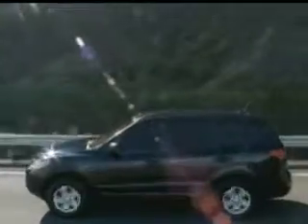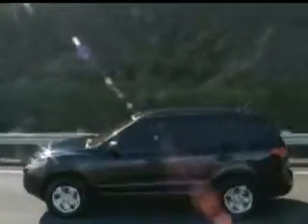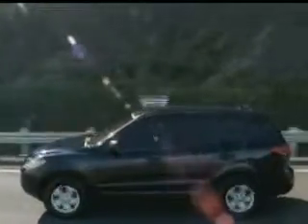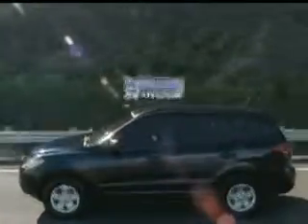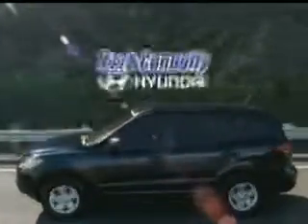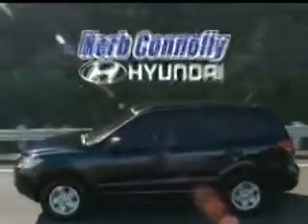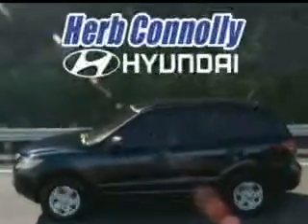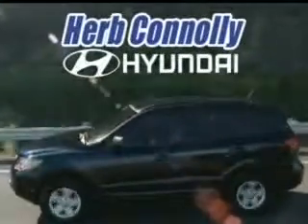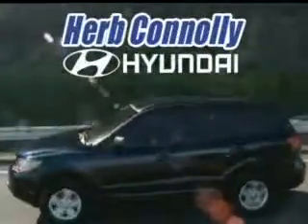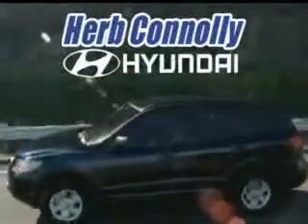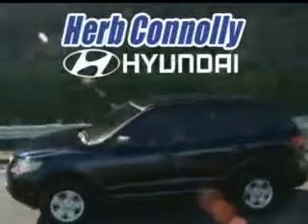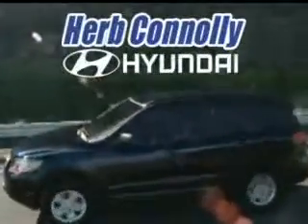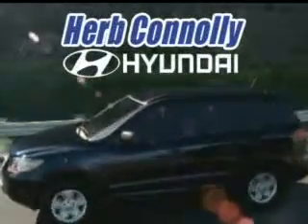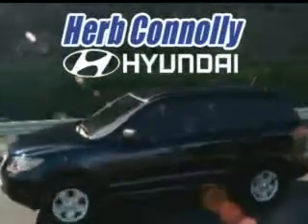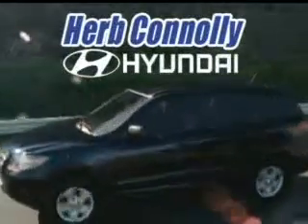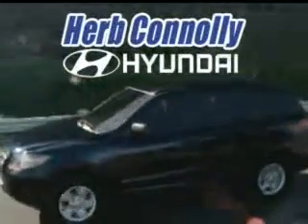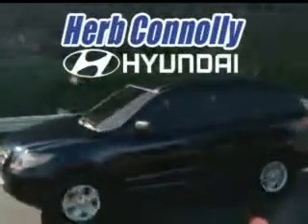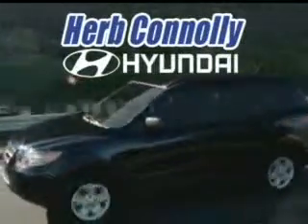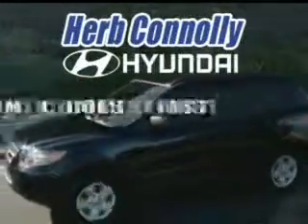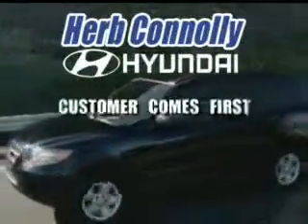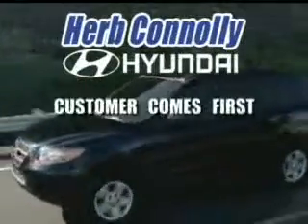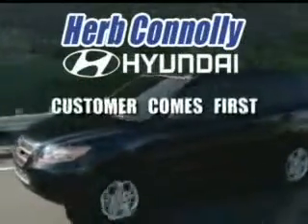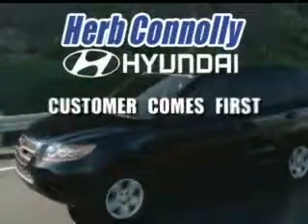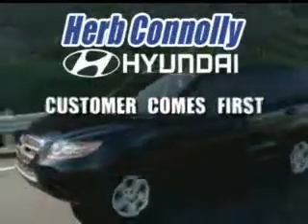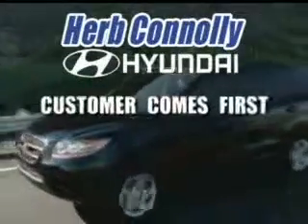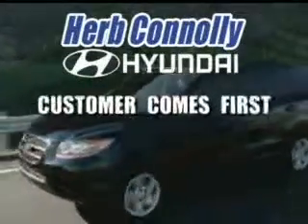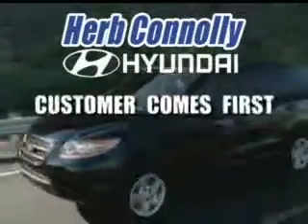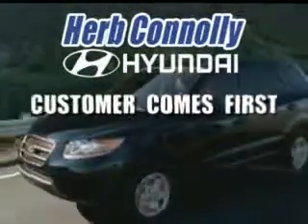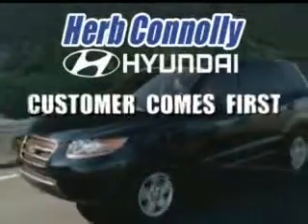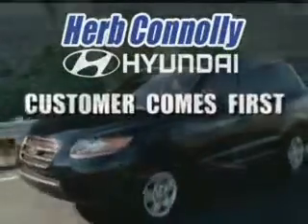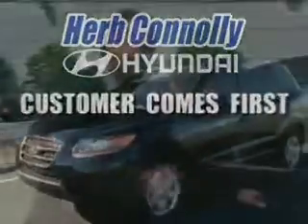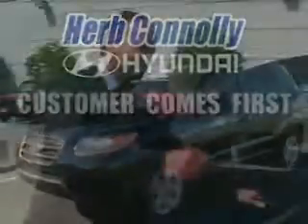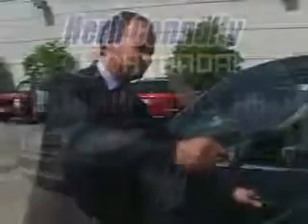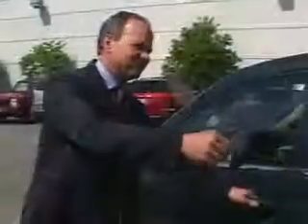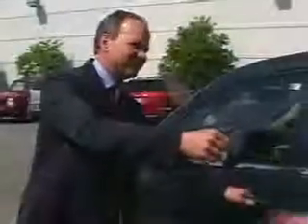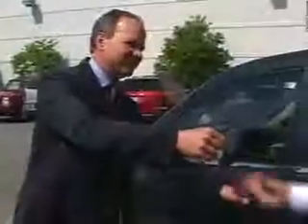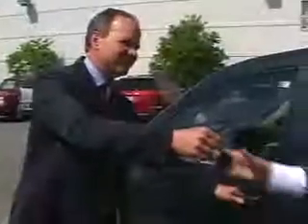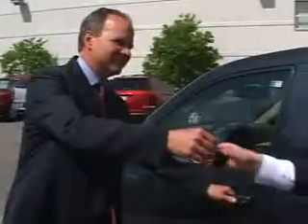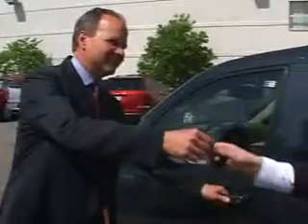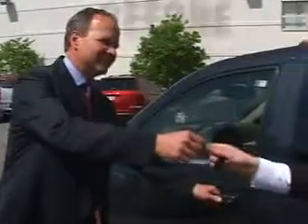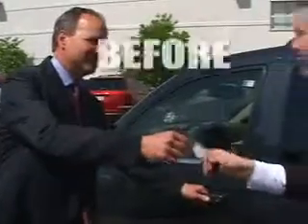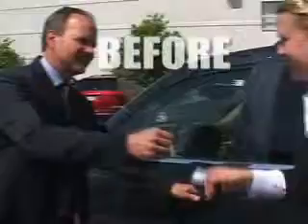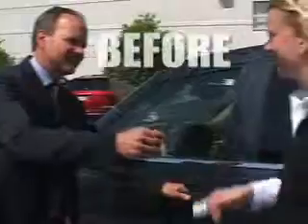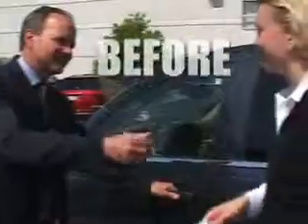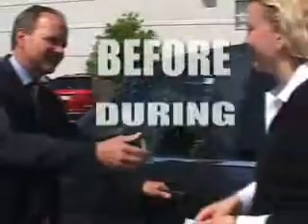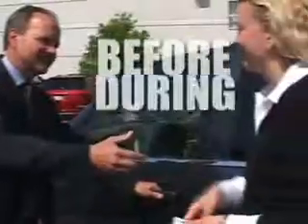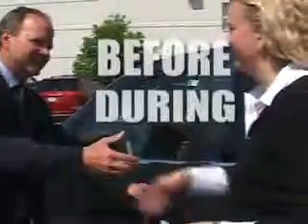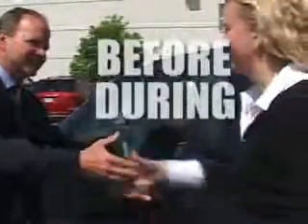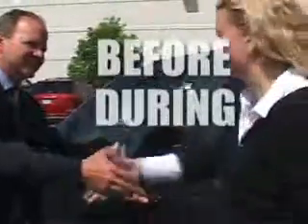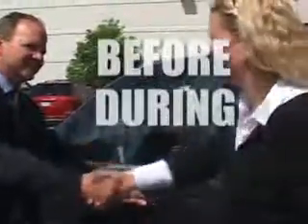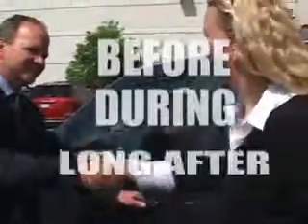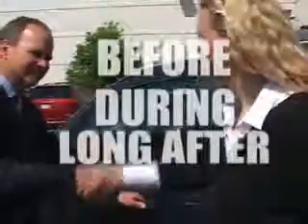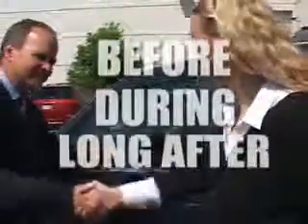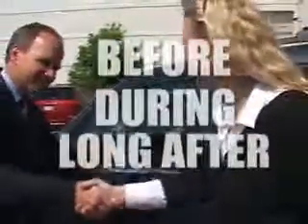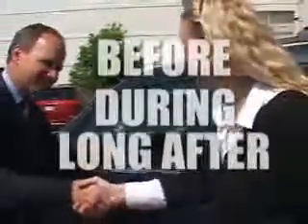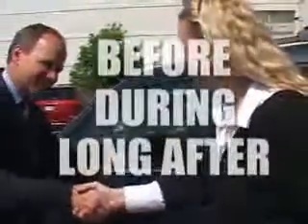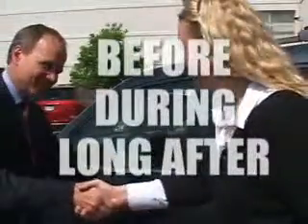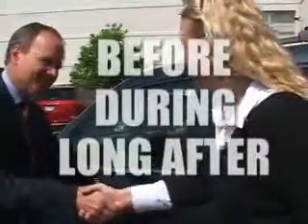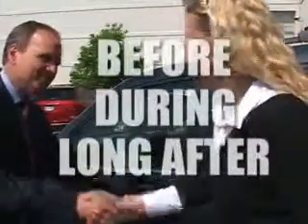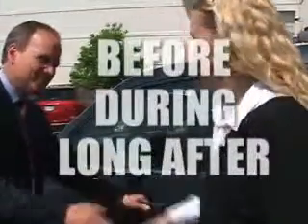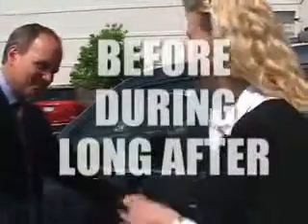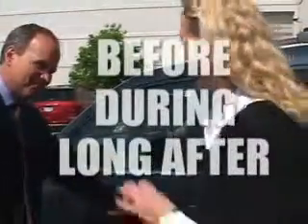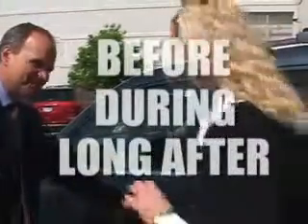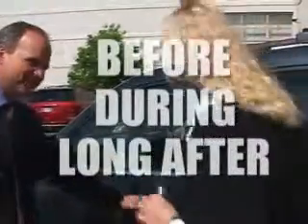At Herb Connolly Hyundai, the customer comes first. We'll take care of you before, during, and long after the sale.